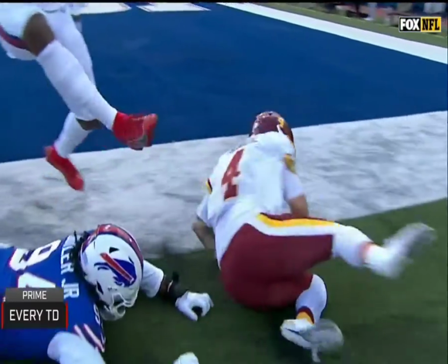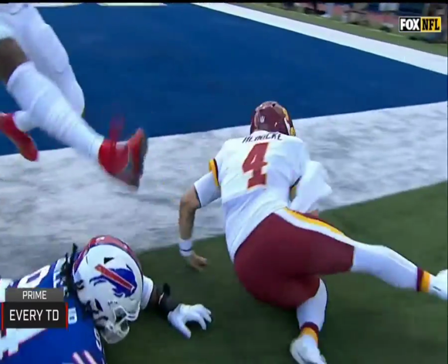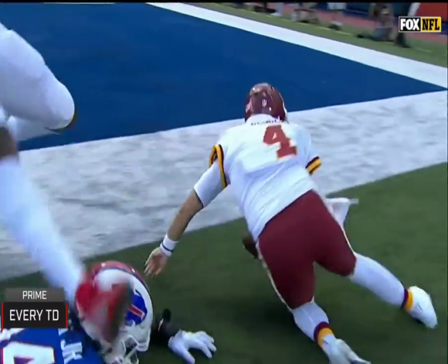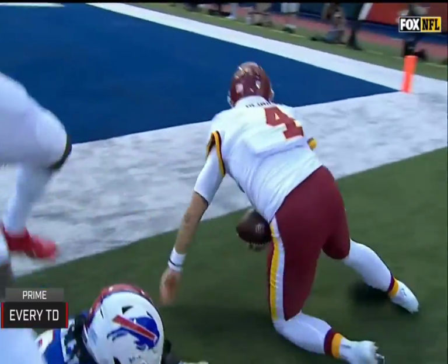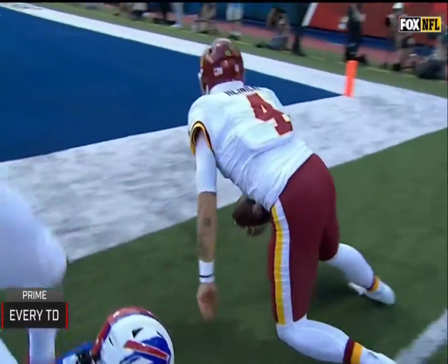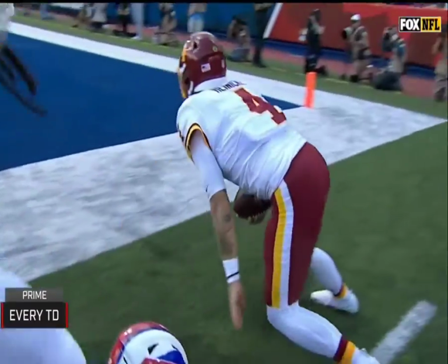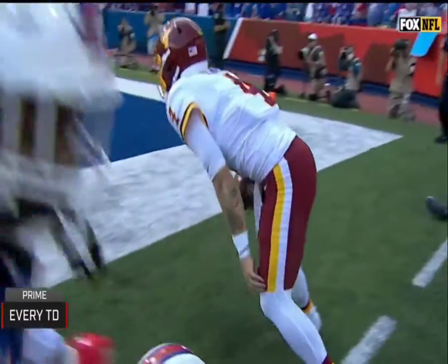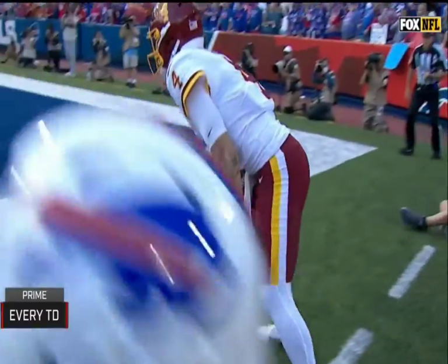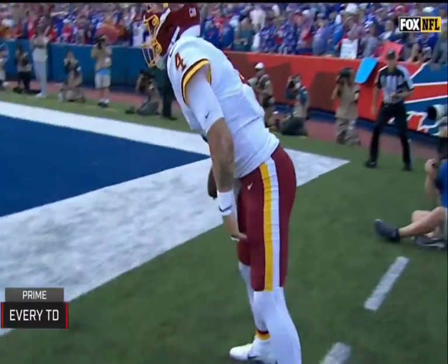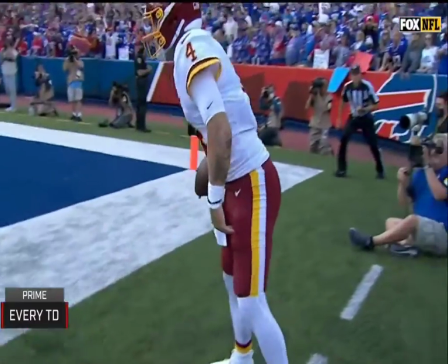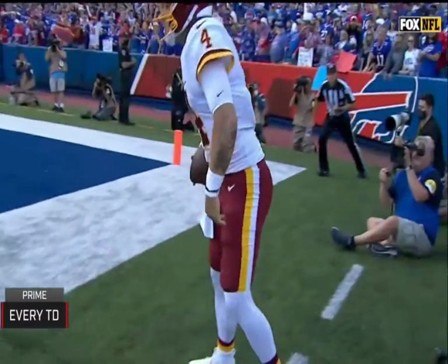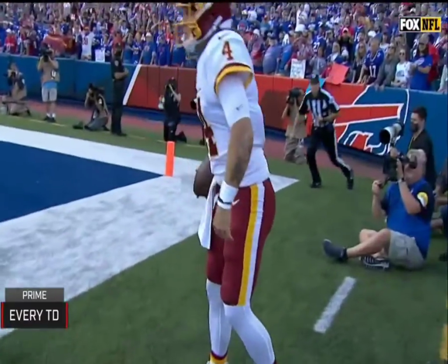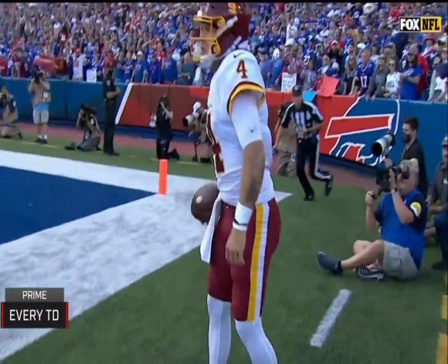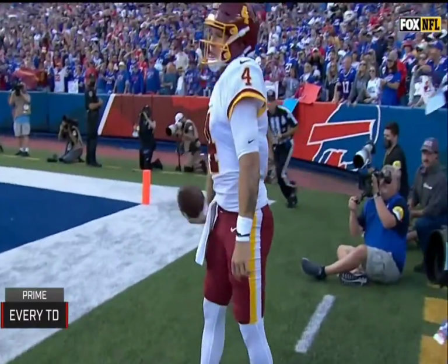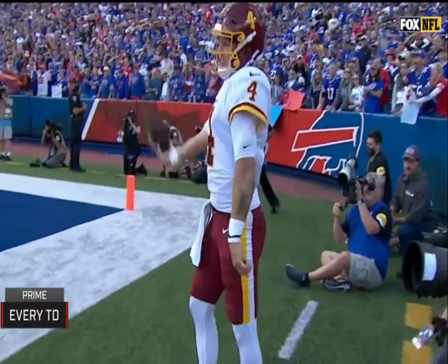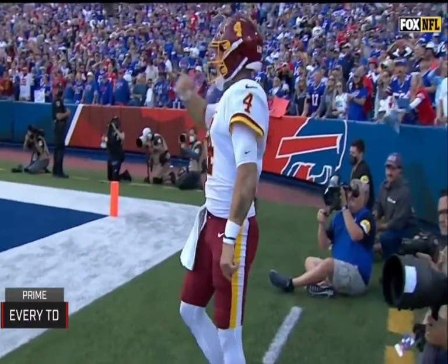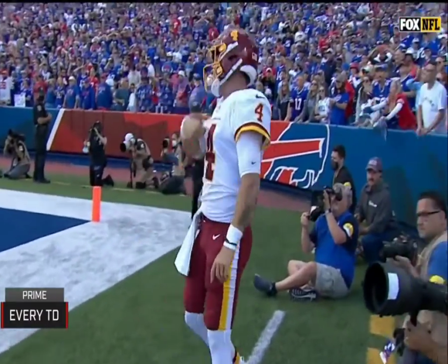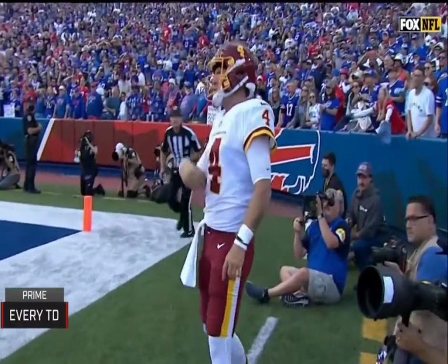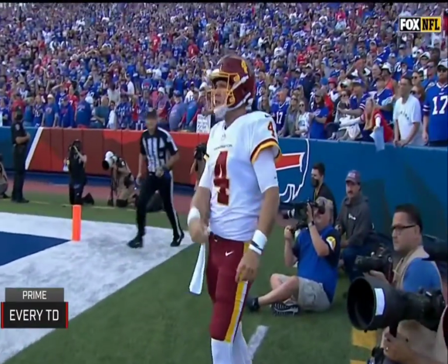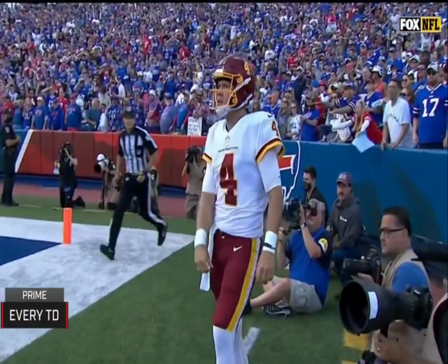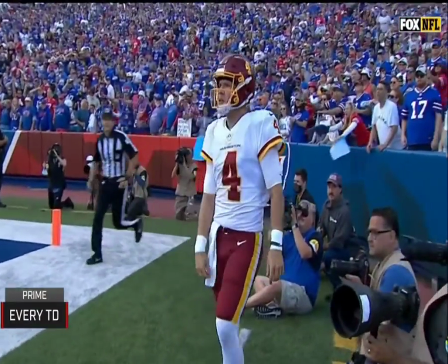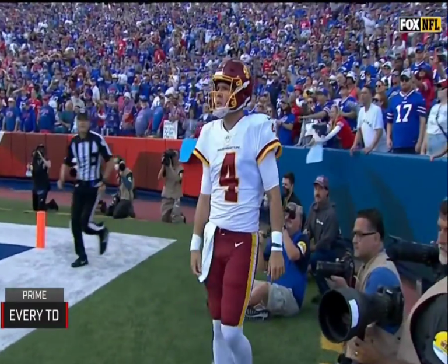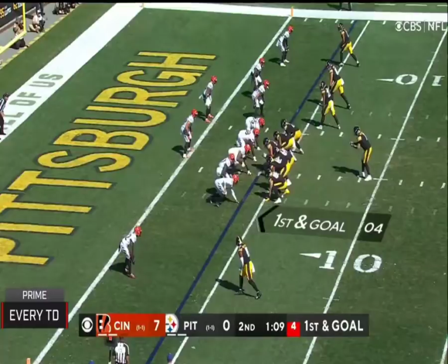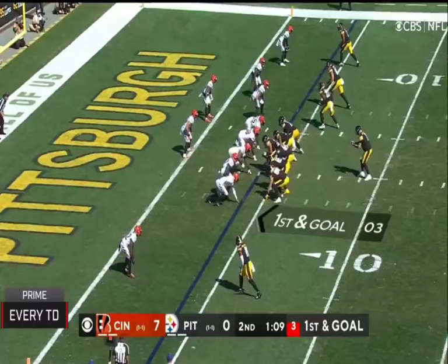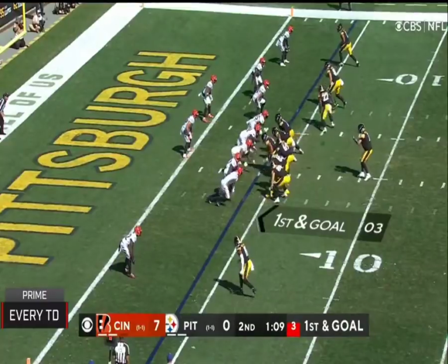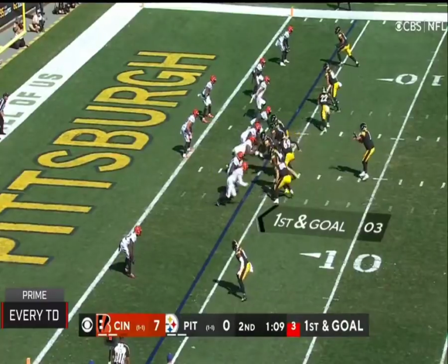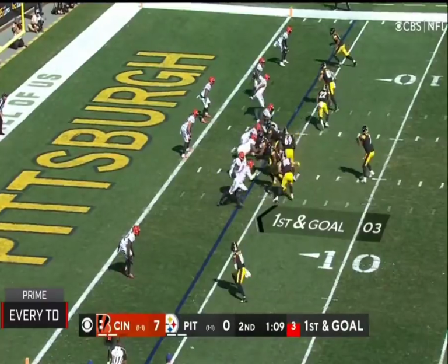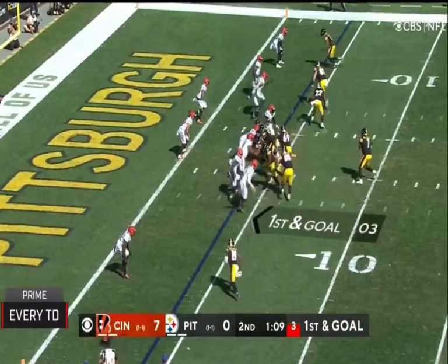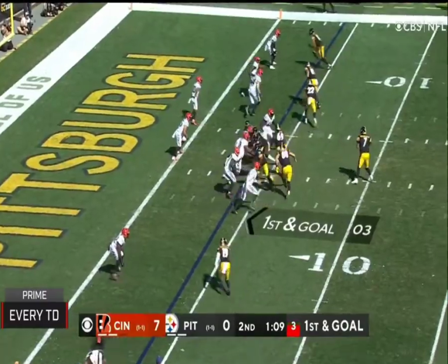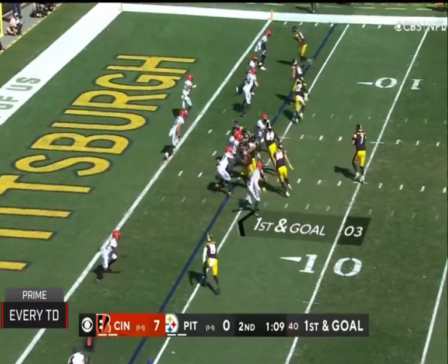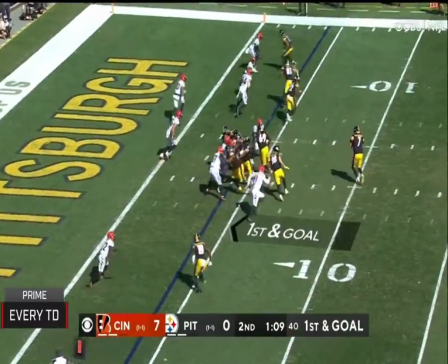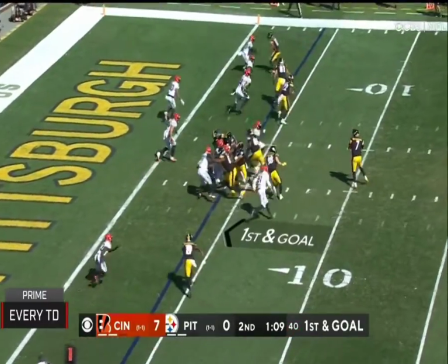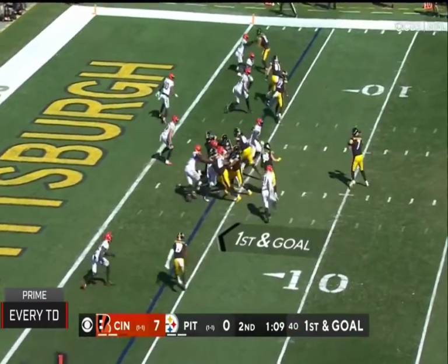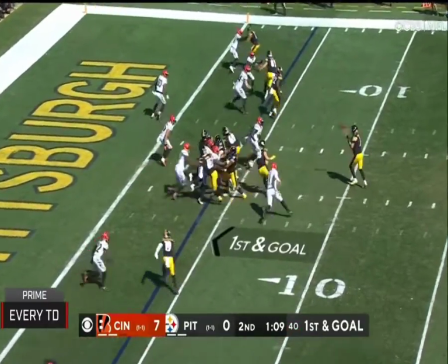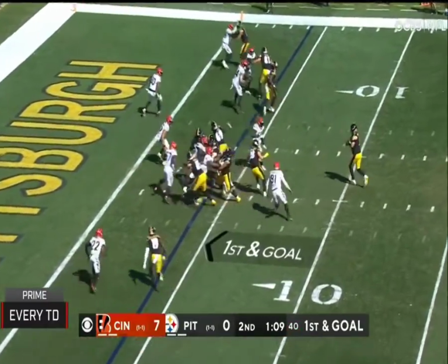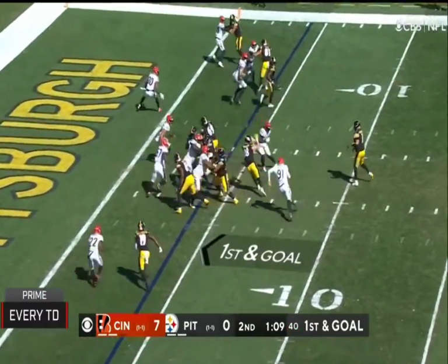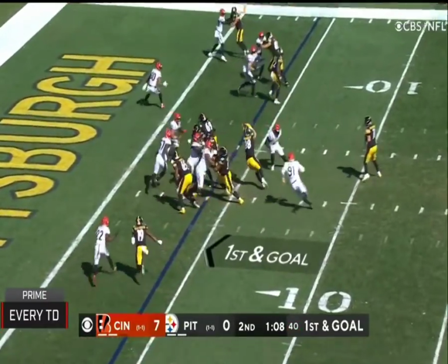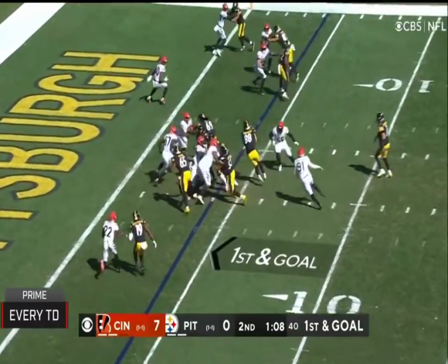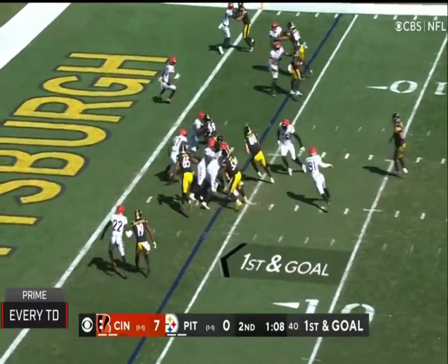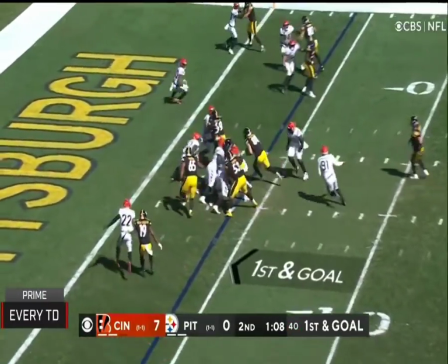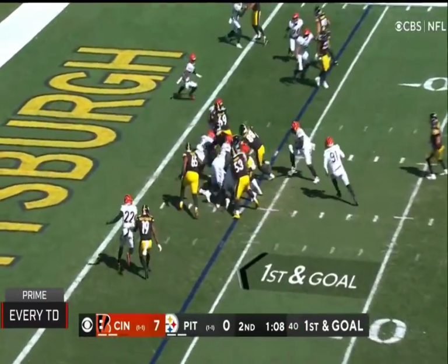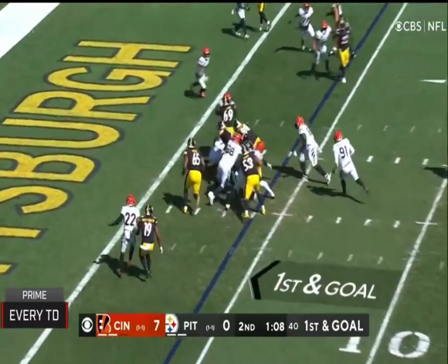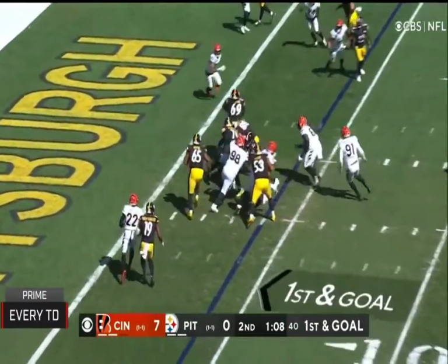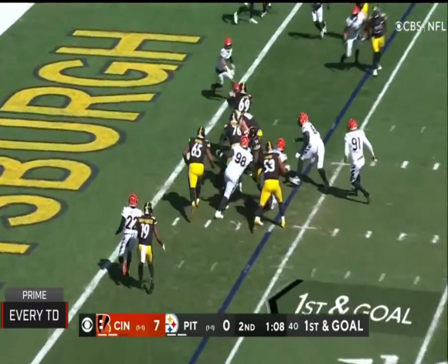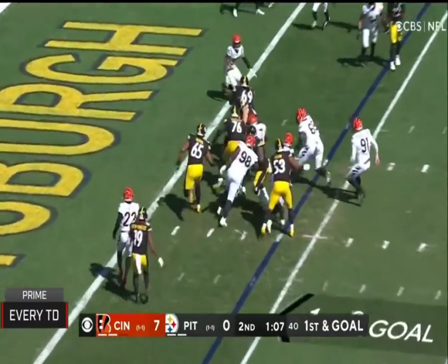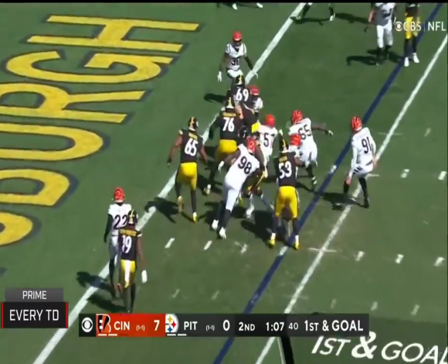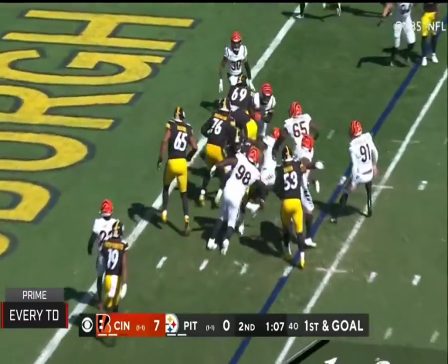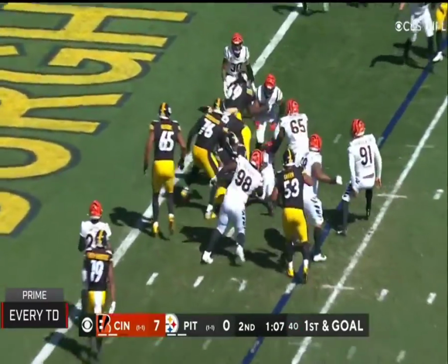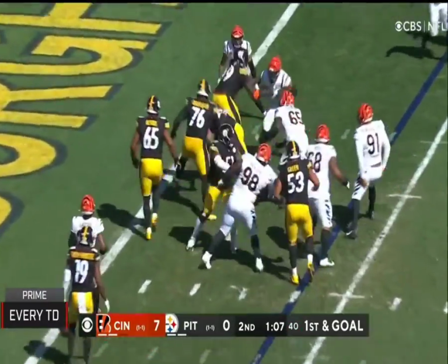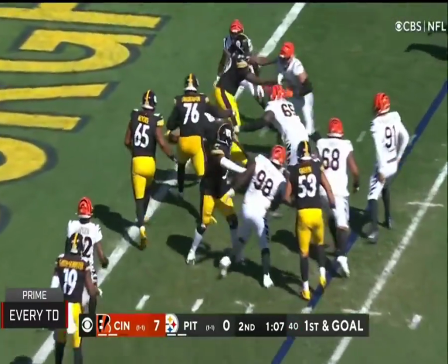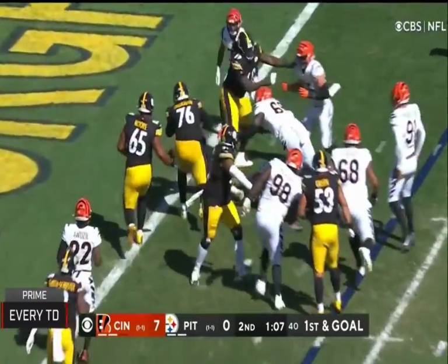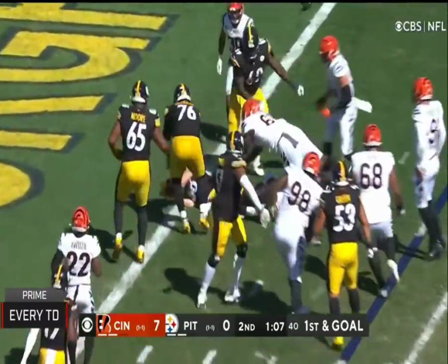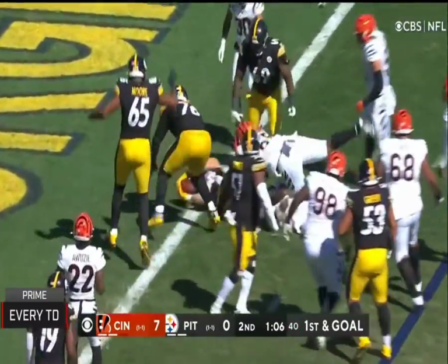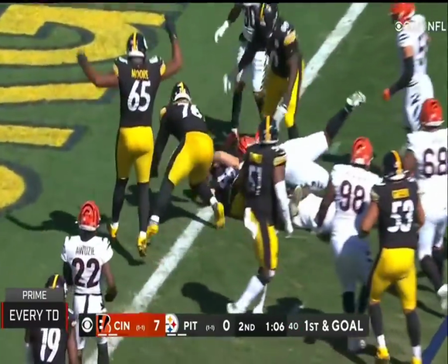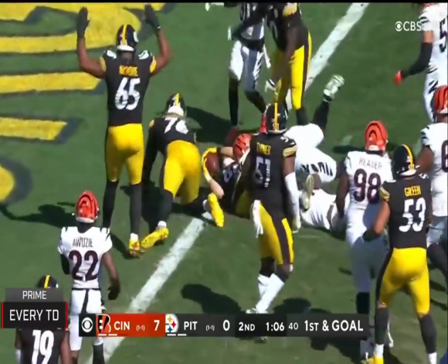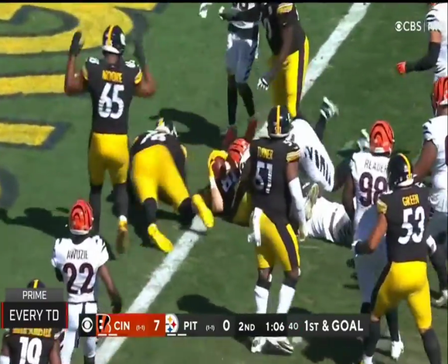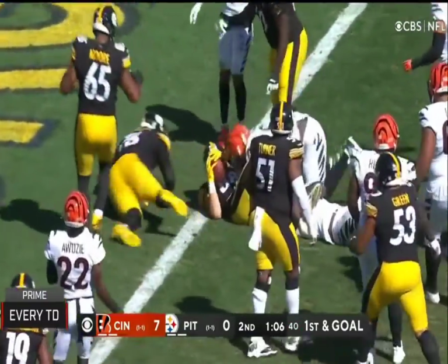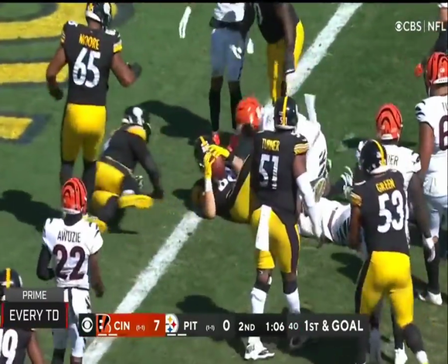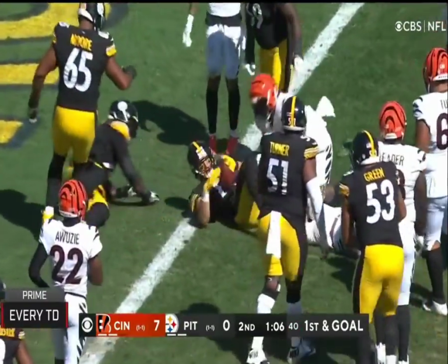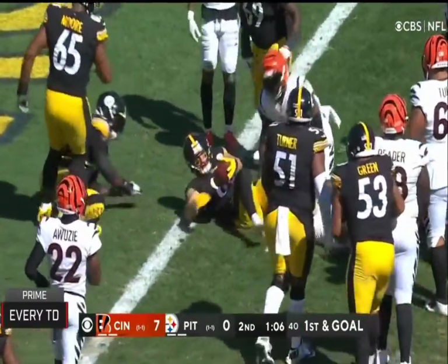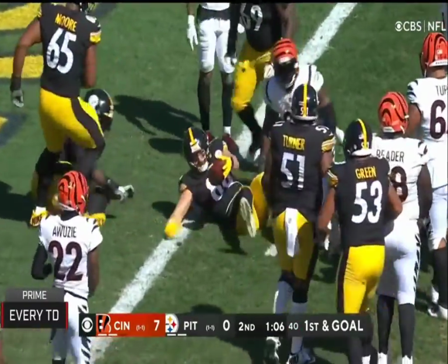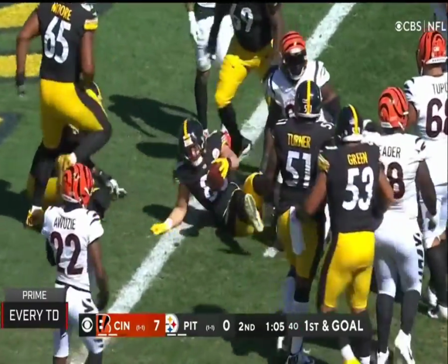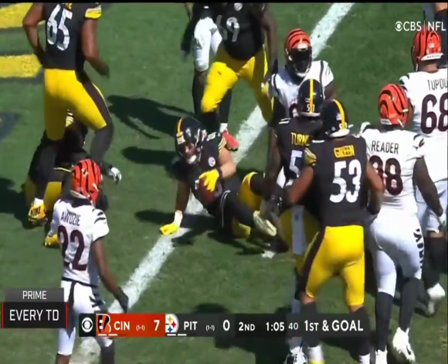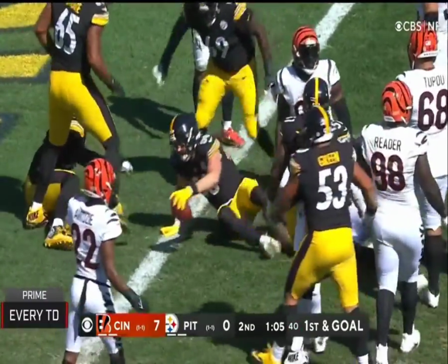Touchdown. First and goal, and it's caught right there, in for the touchdown.